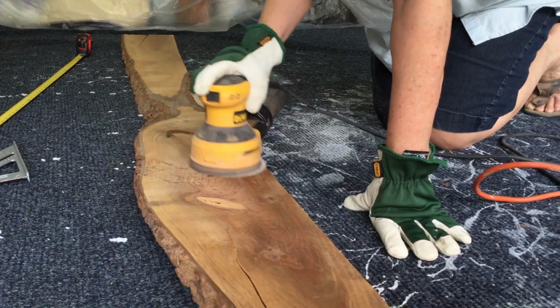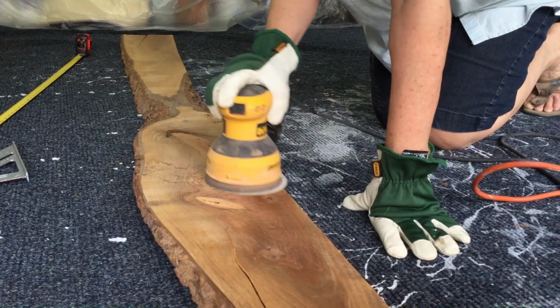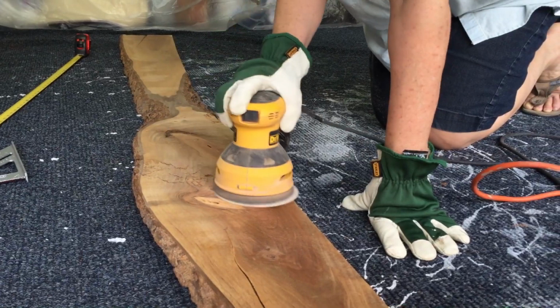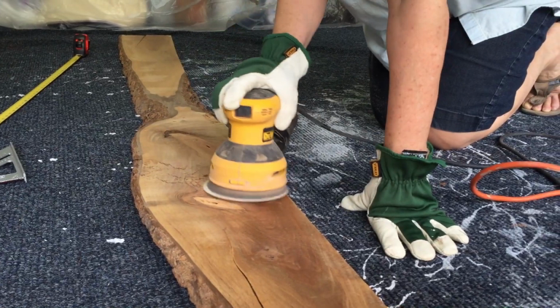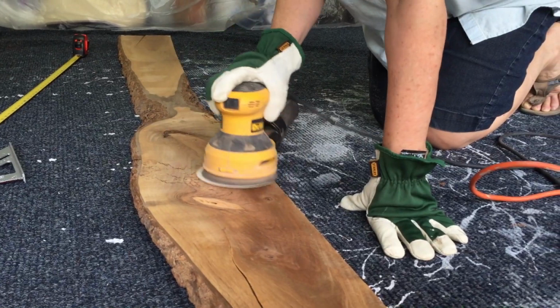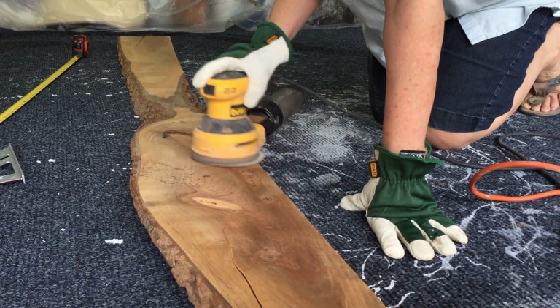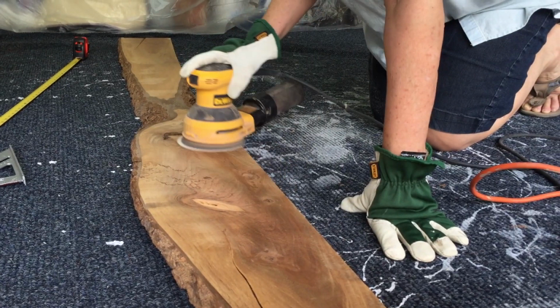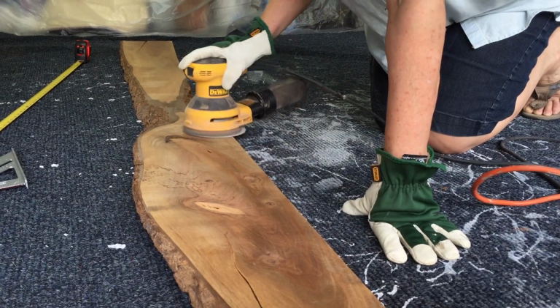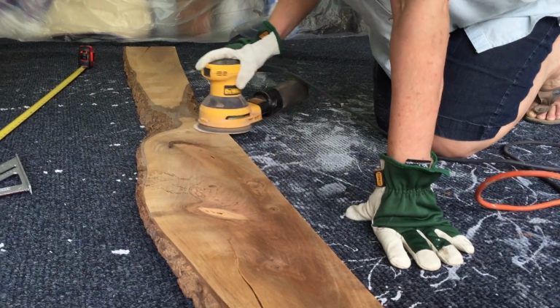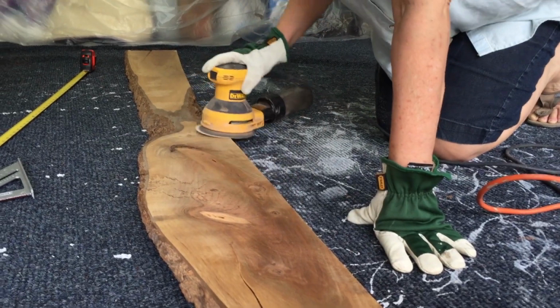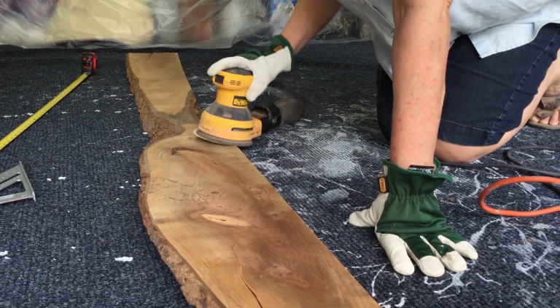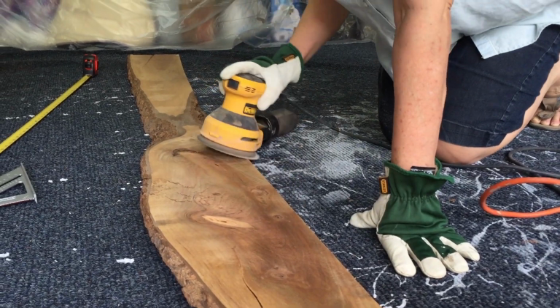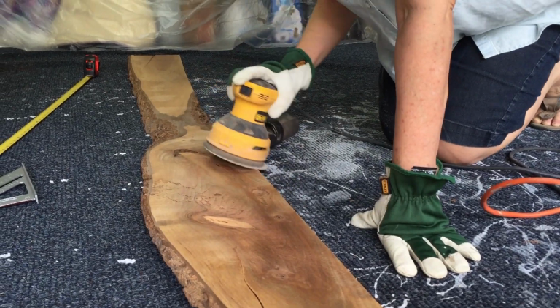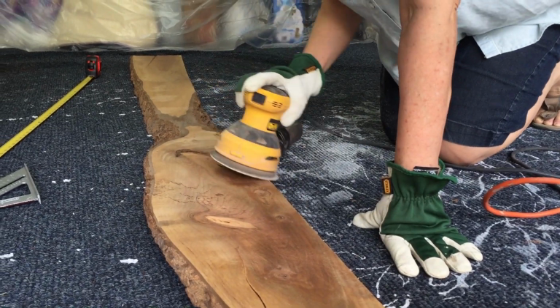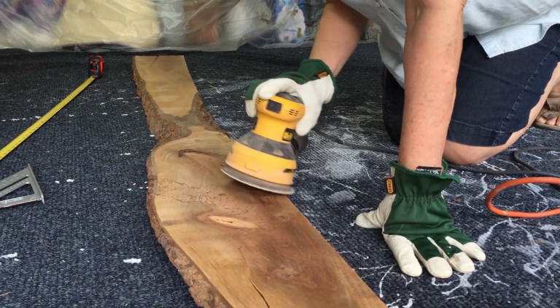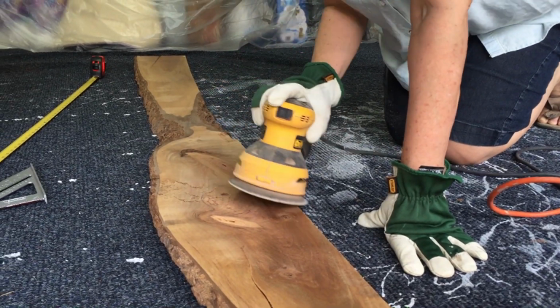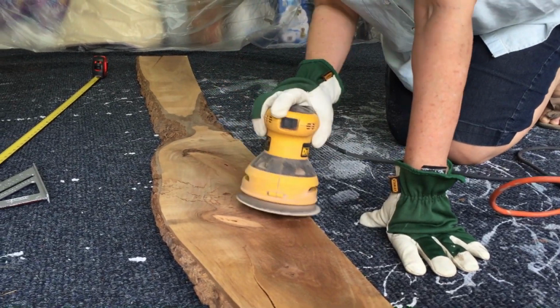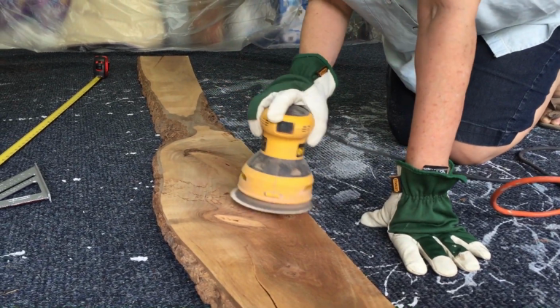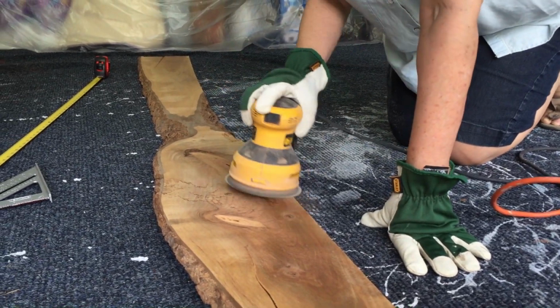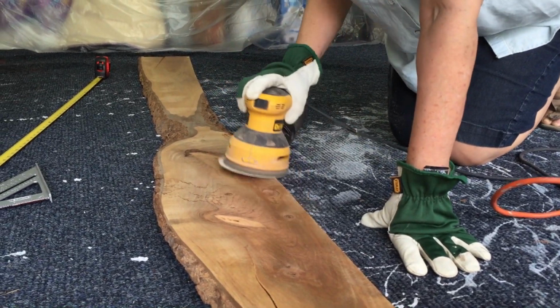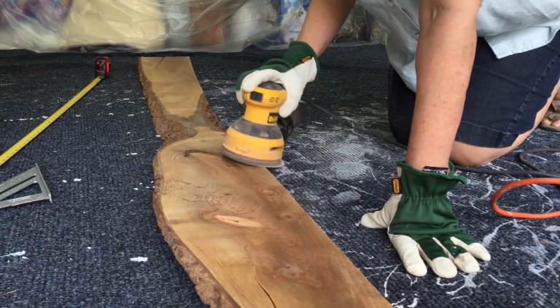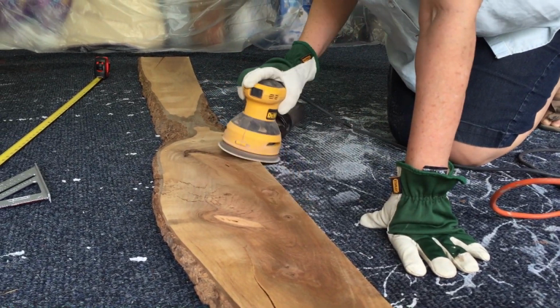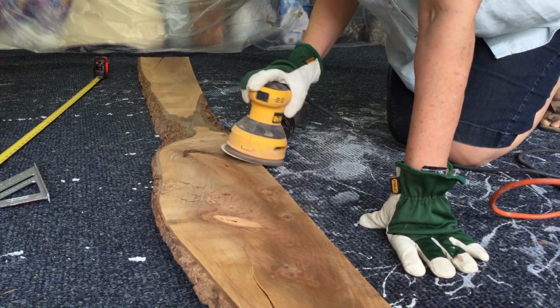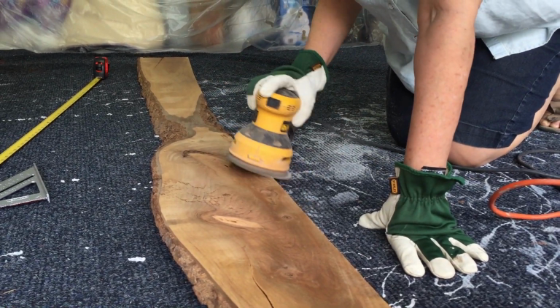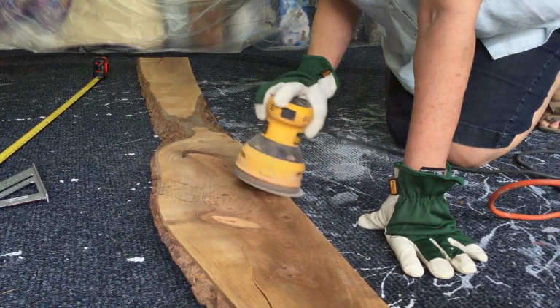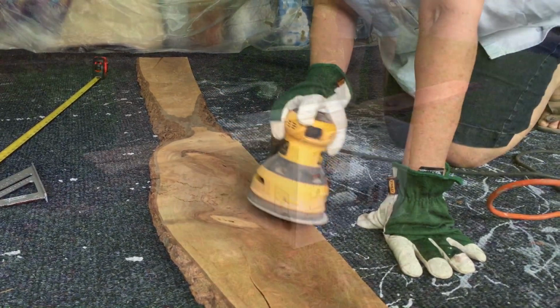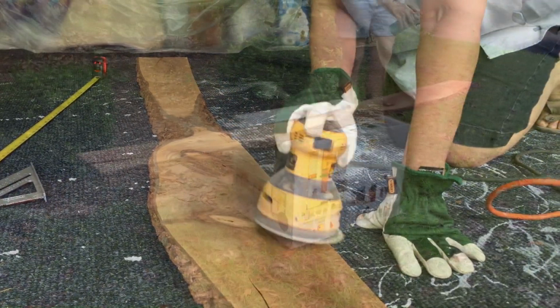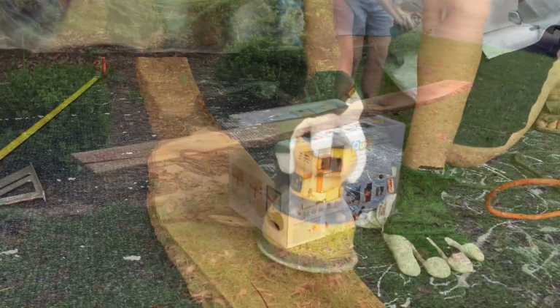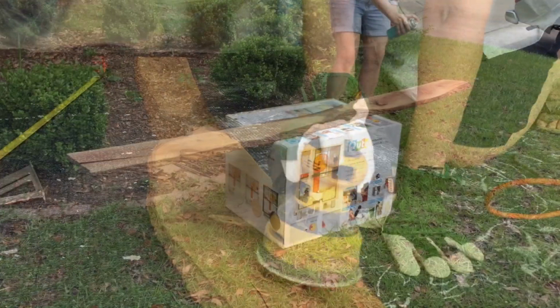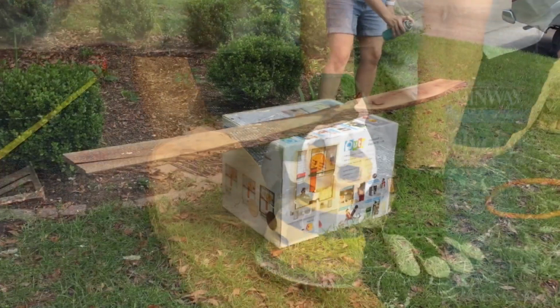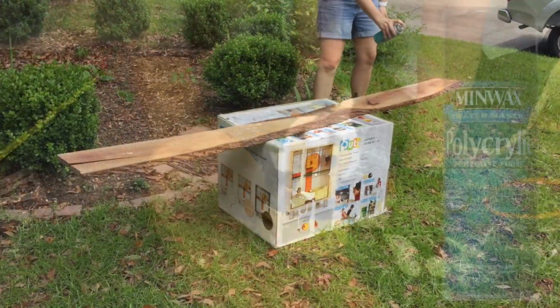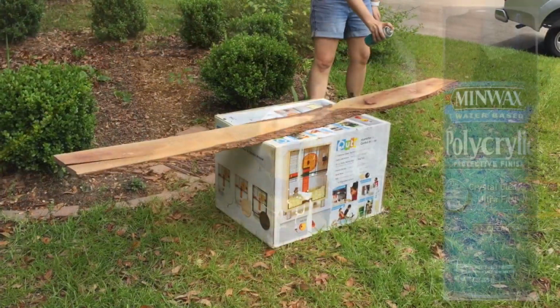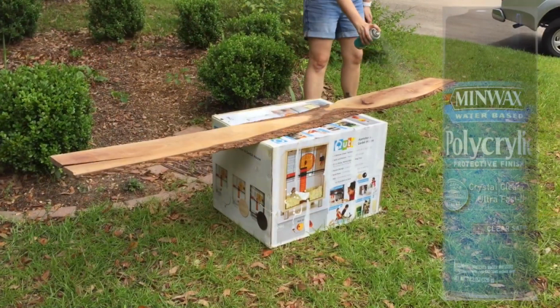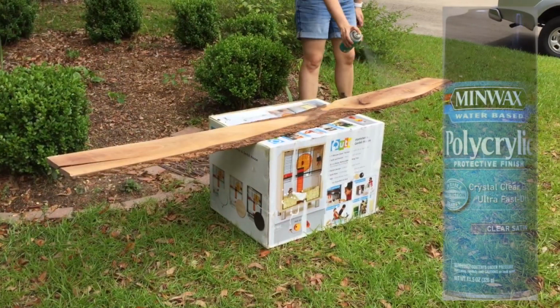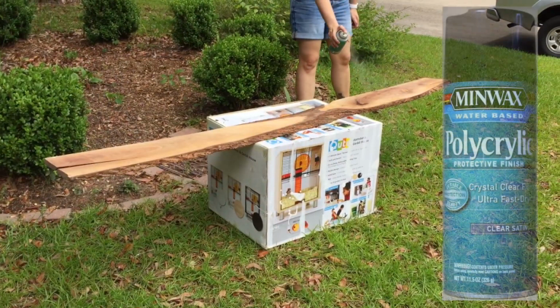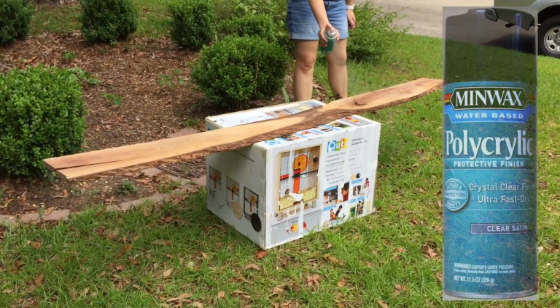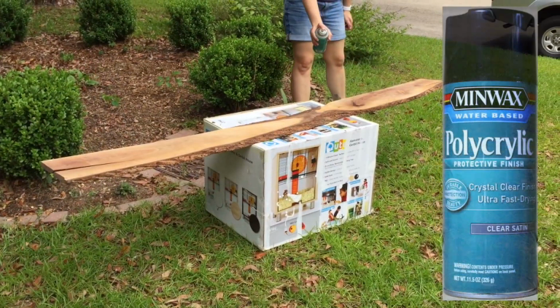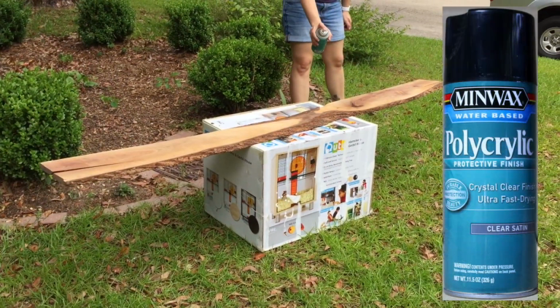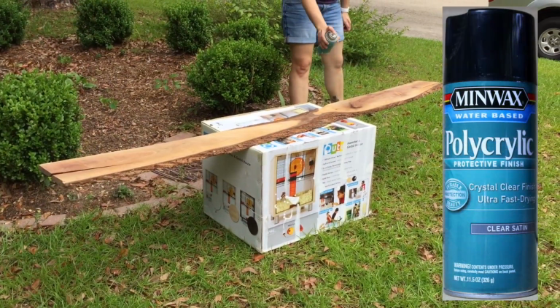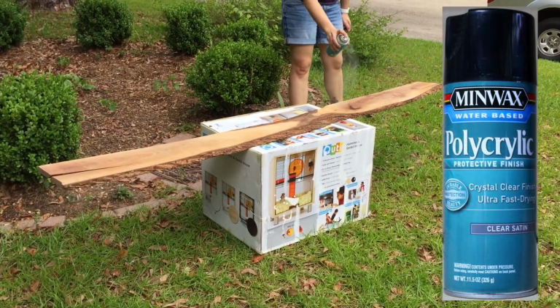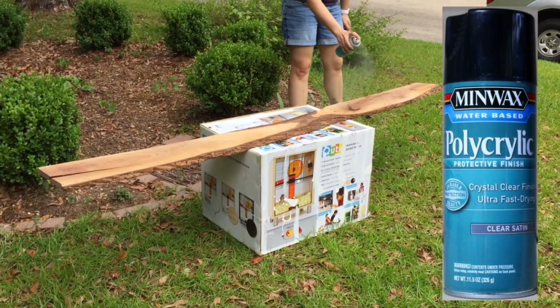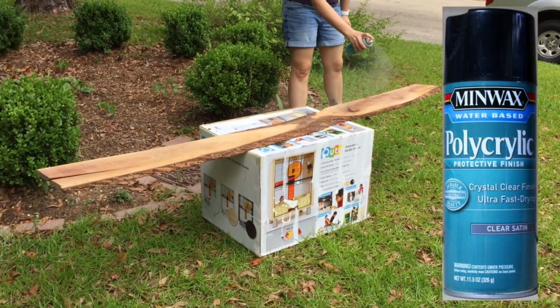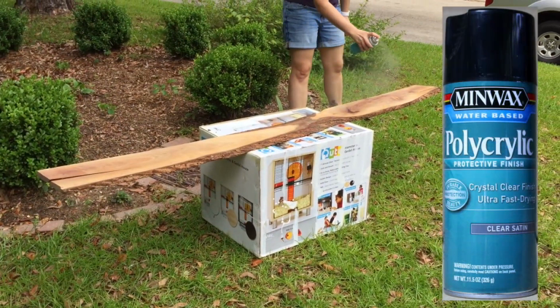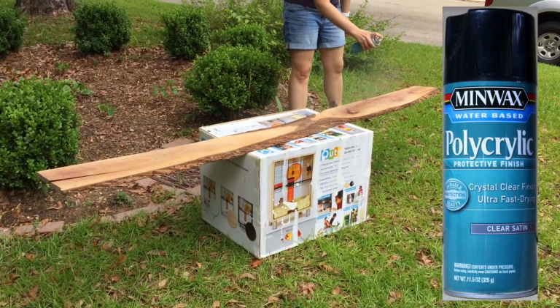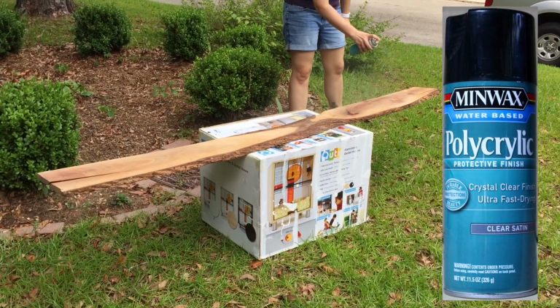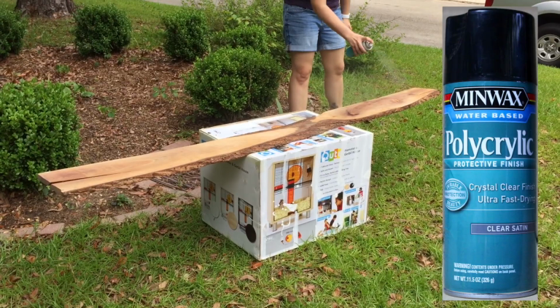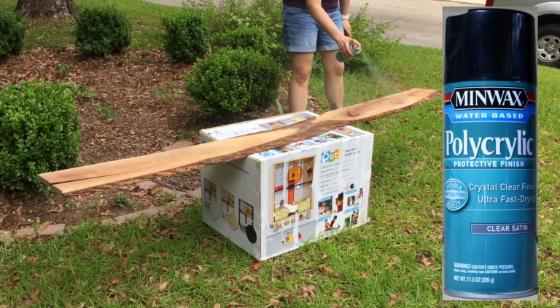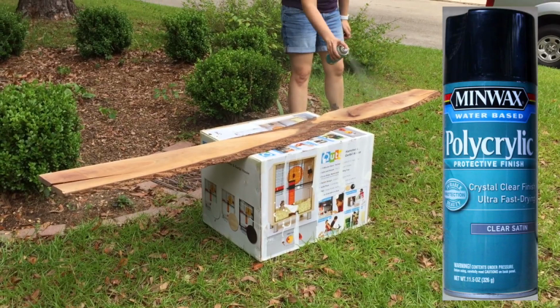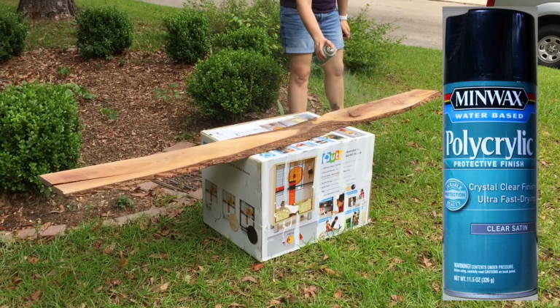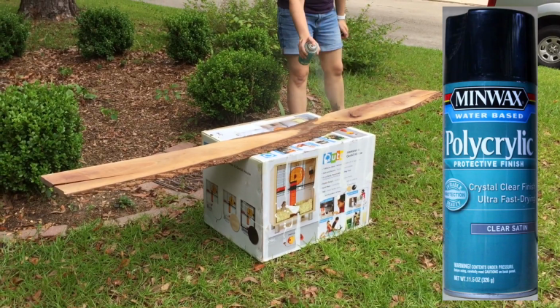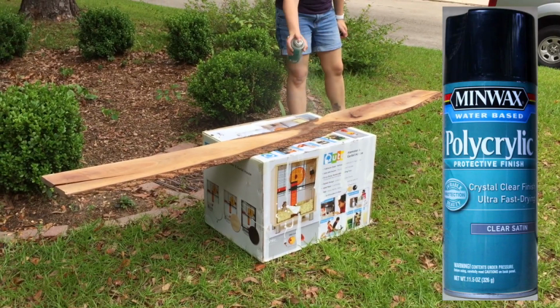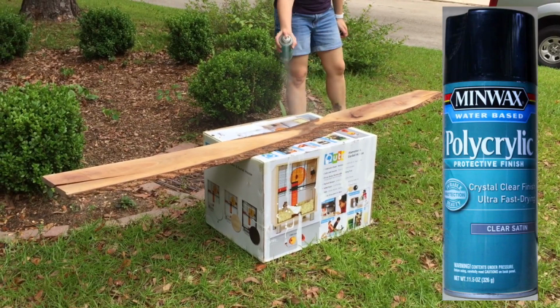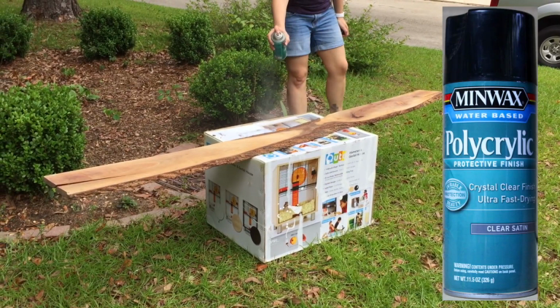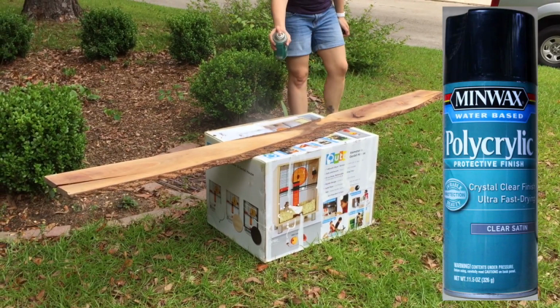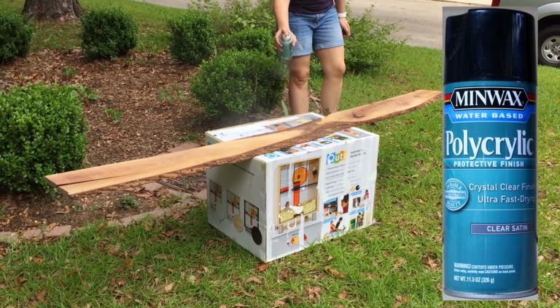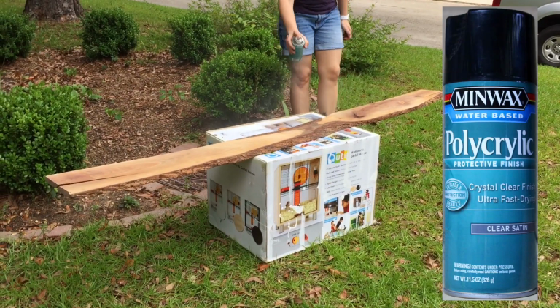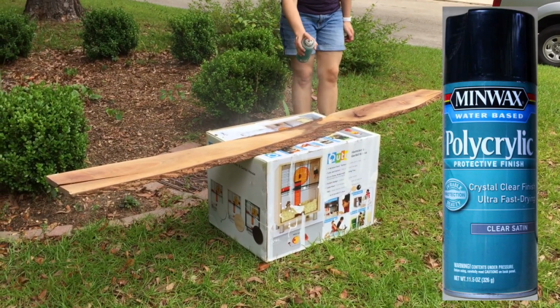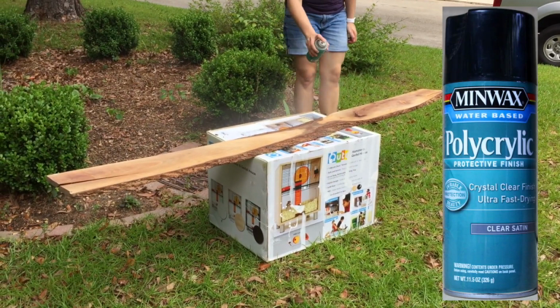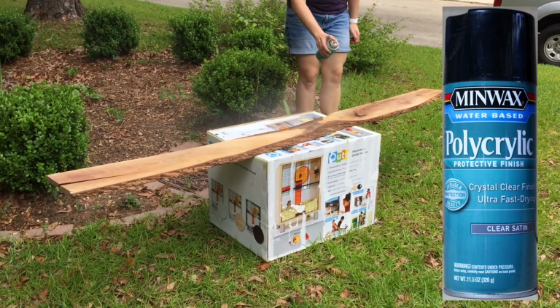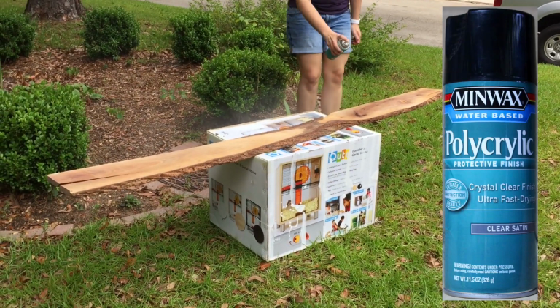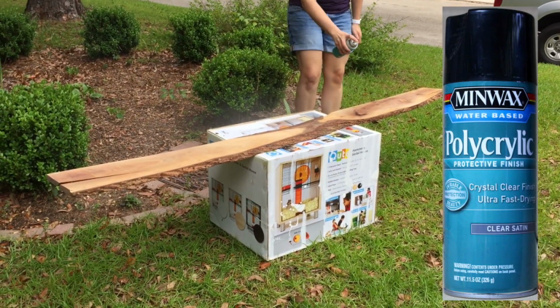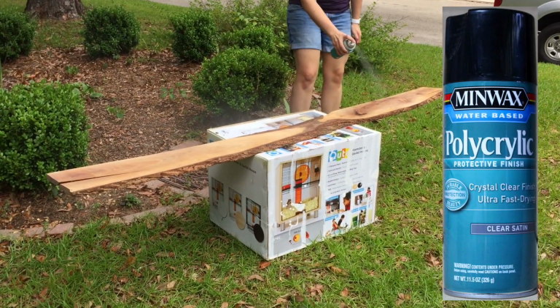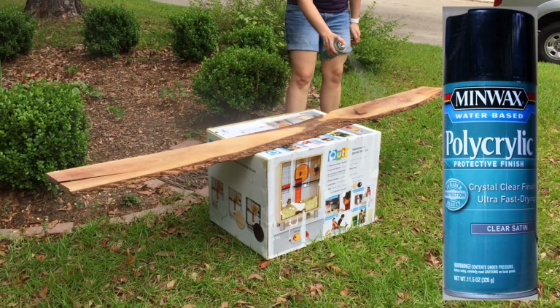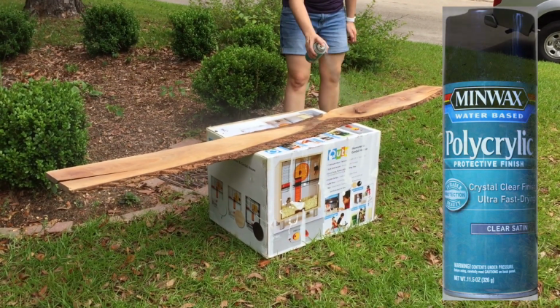Before making any cuts, we sanded the wood. We sprayed a clear protective finish on the wood to protect it from moisture in the bathroom.